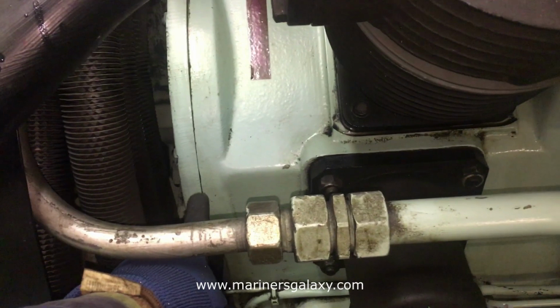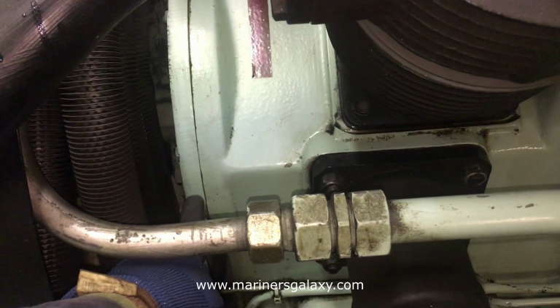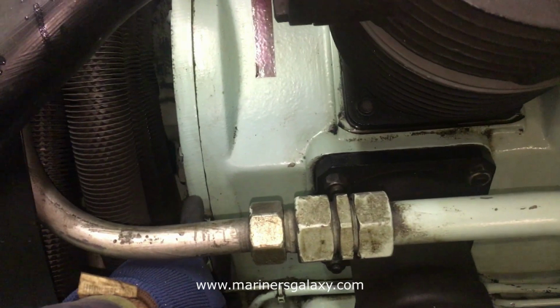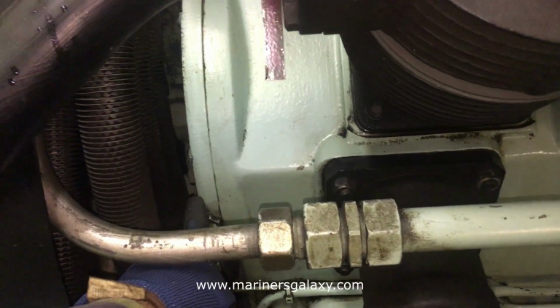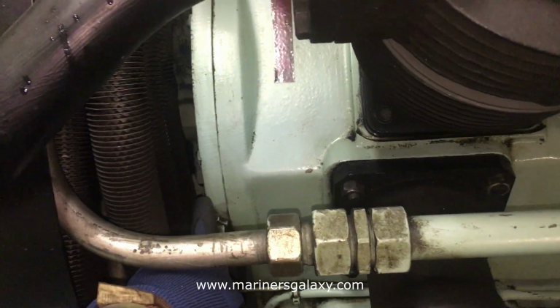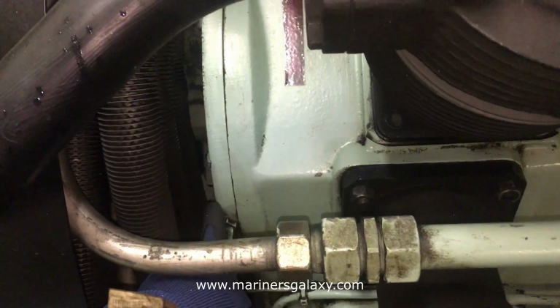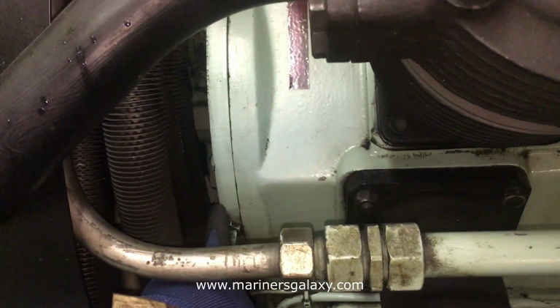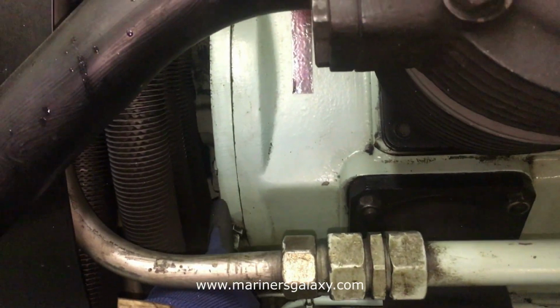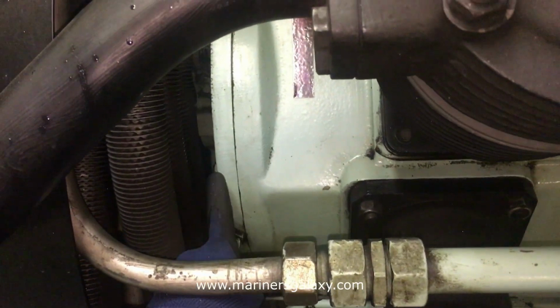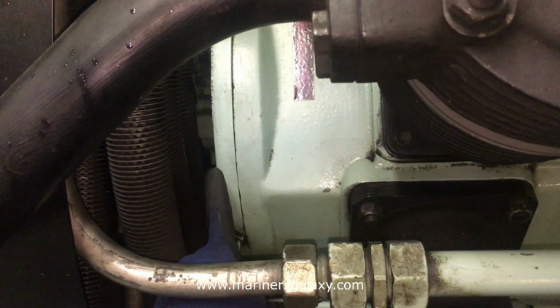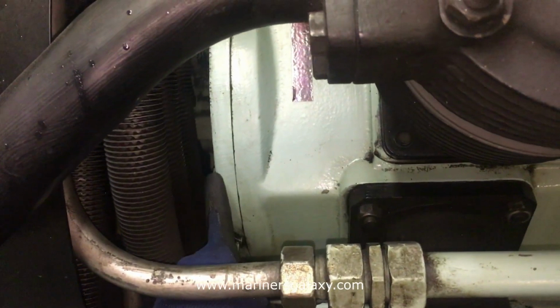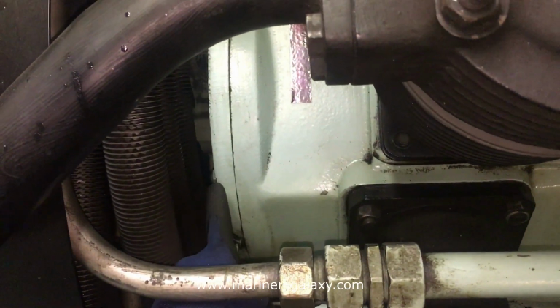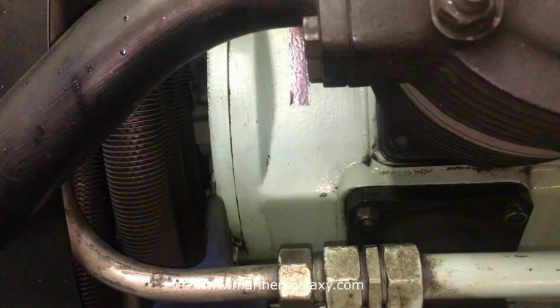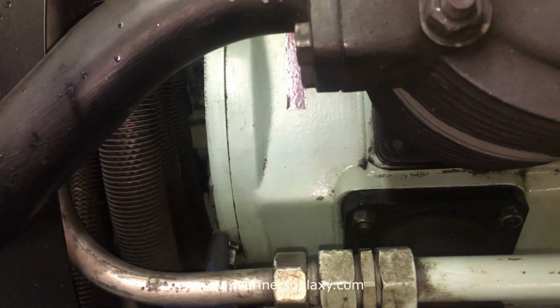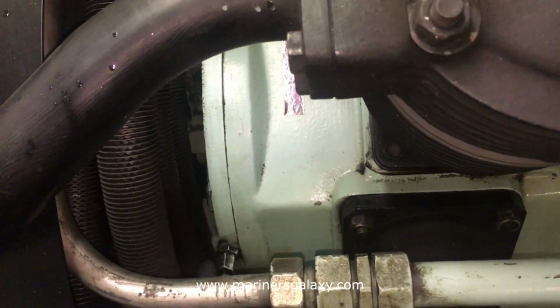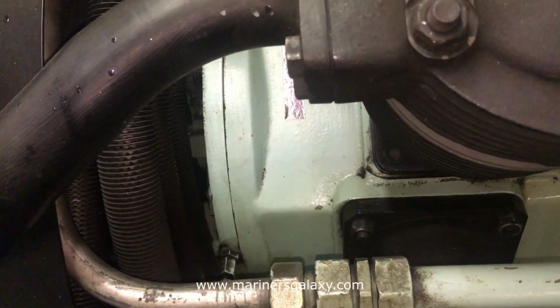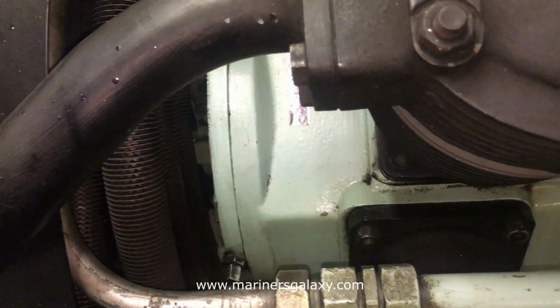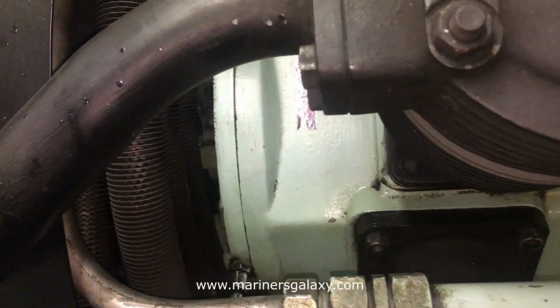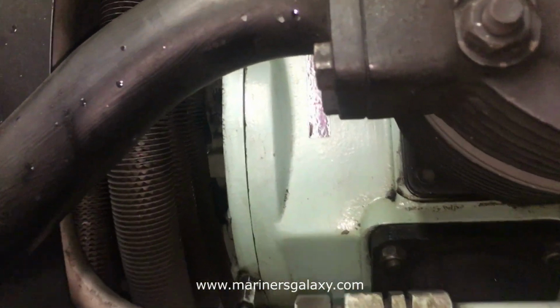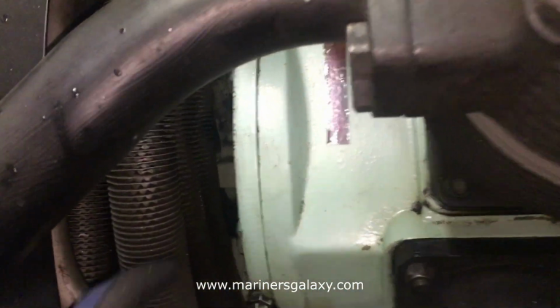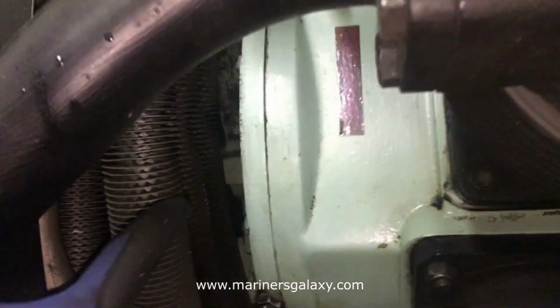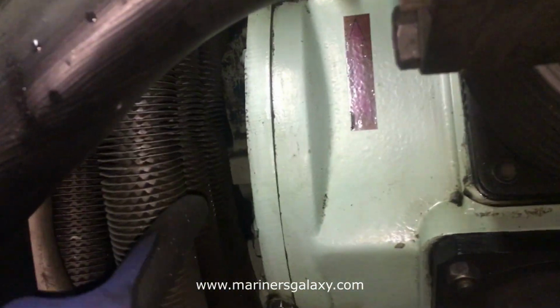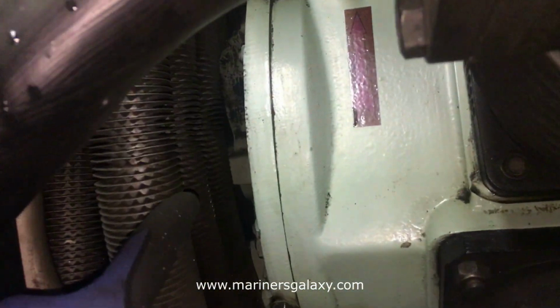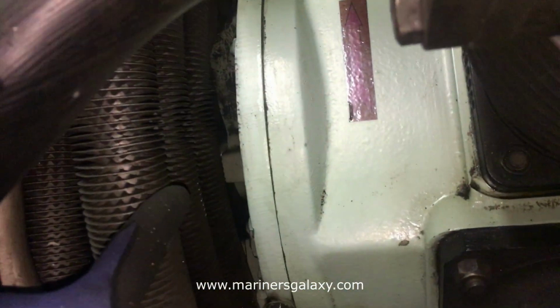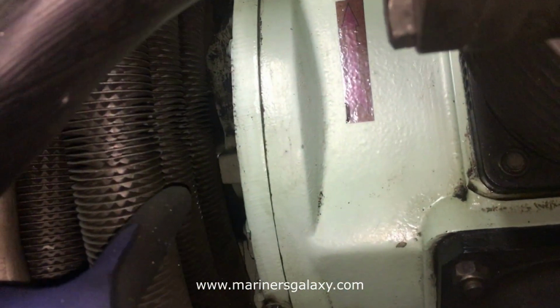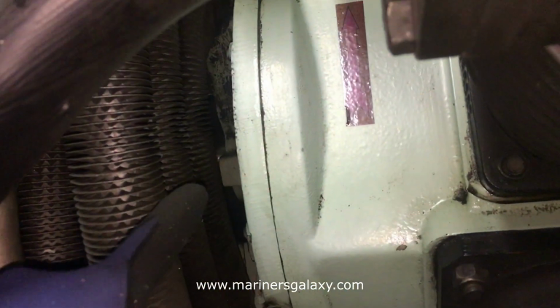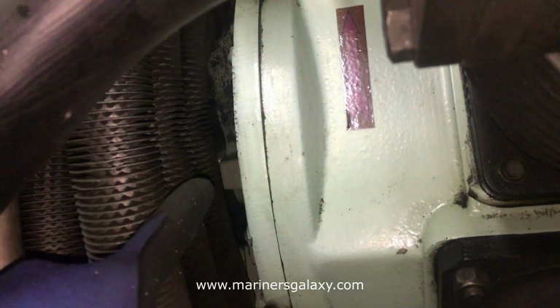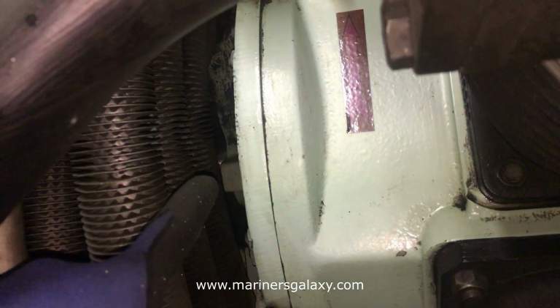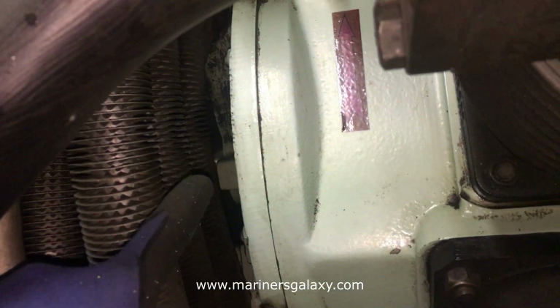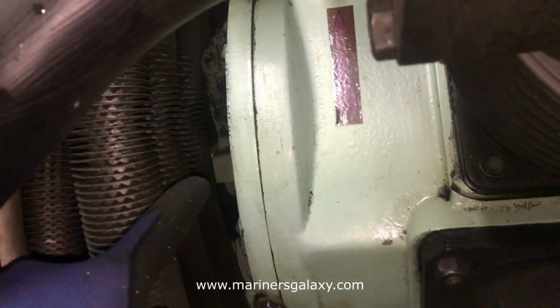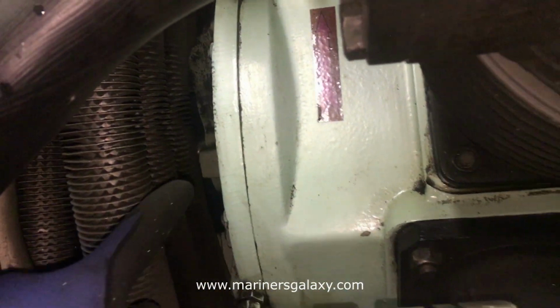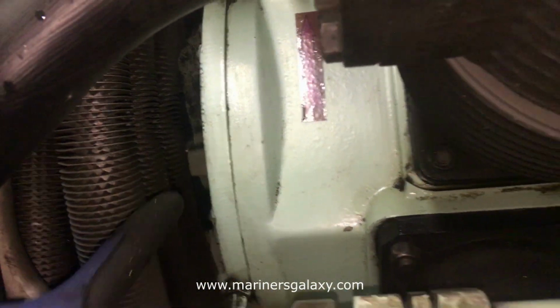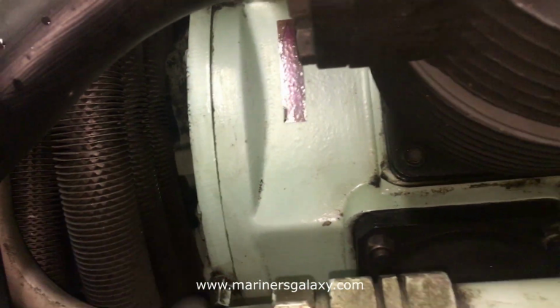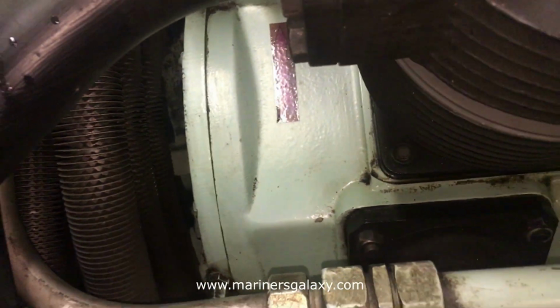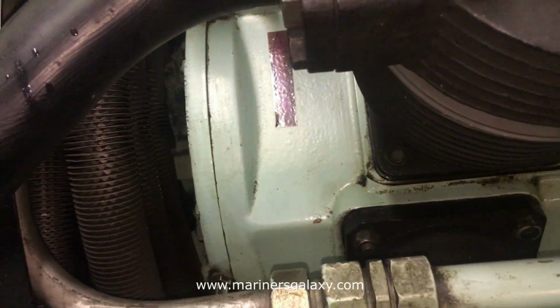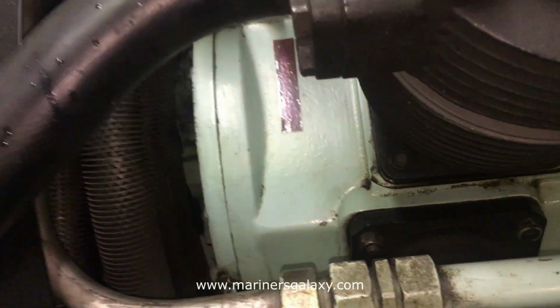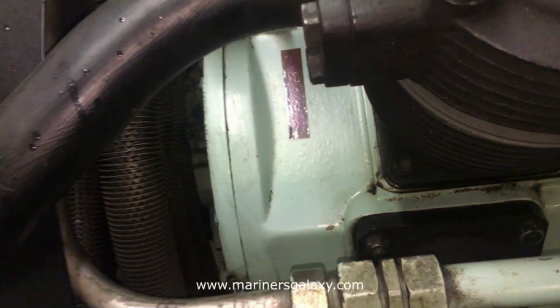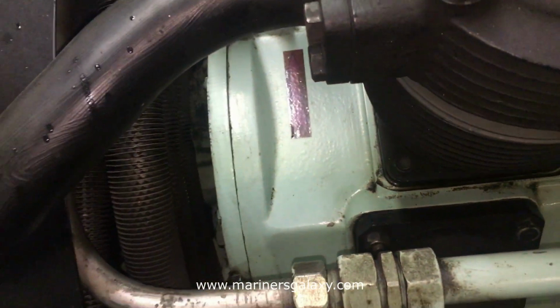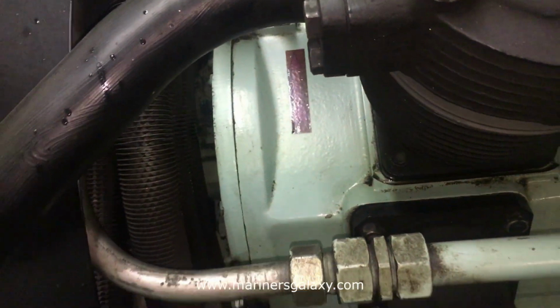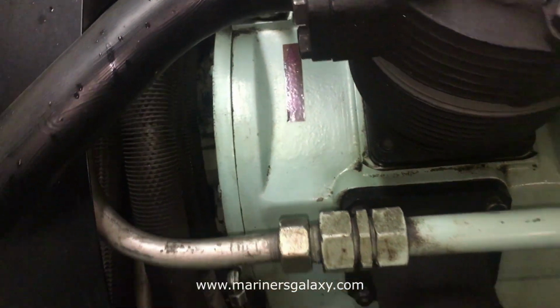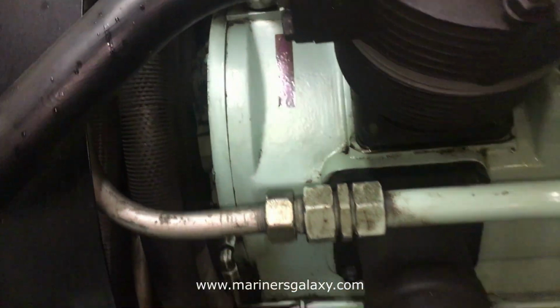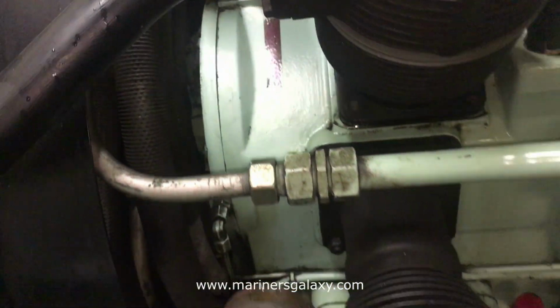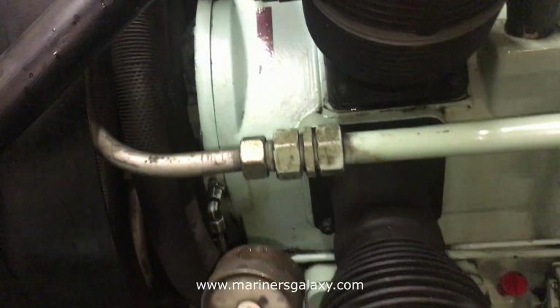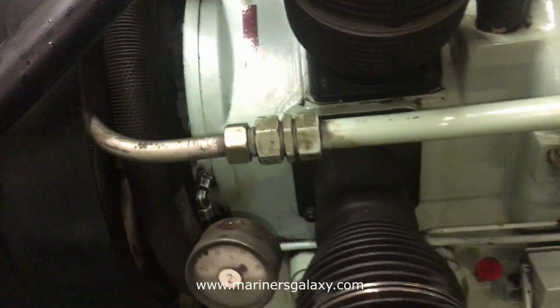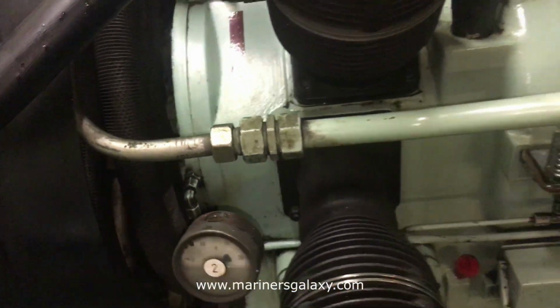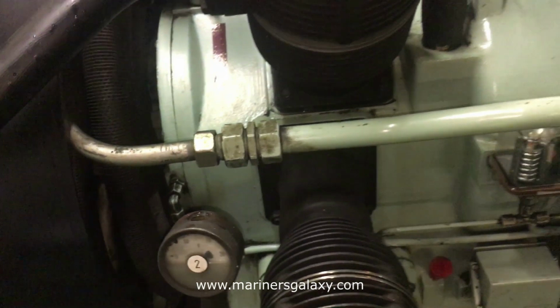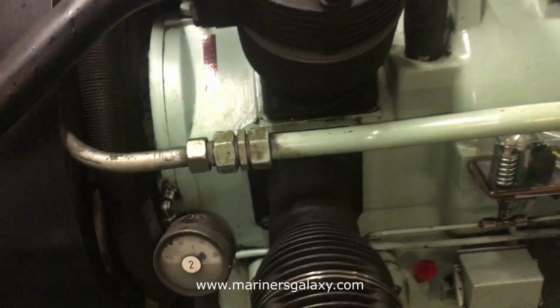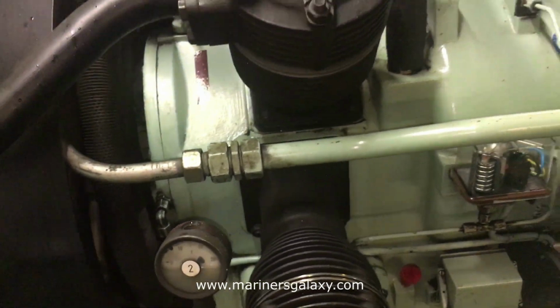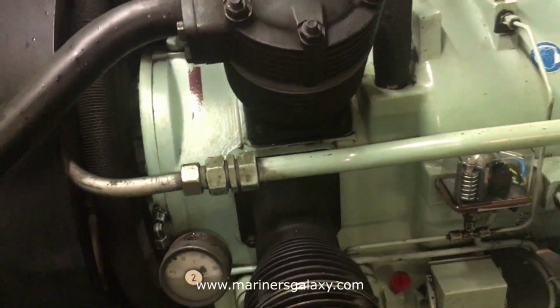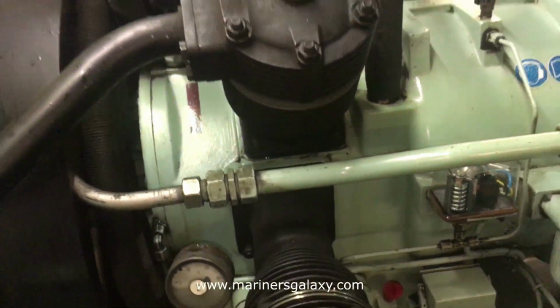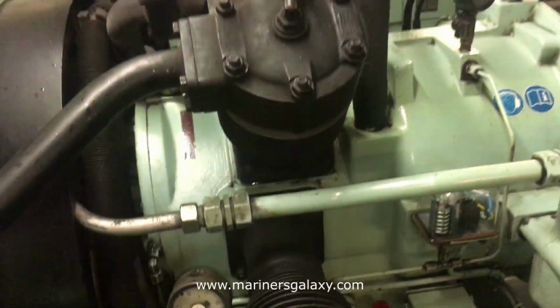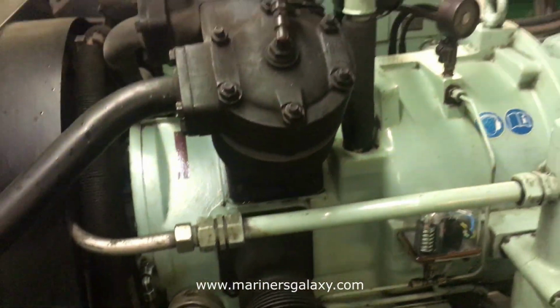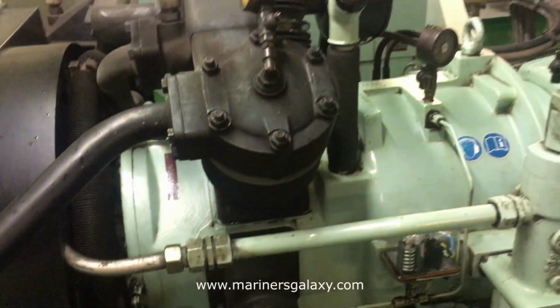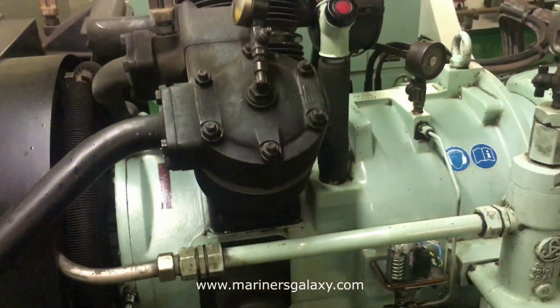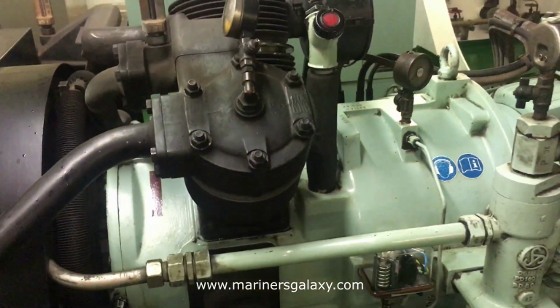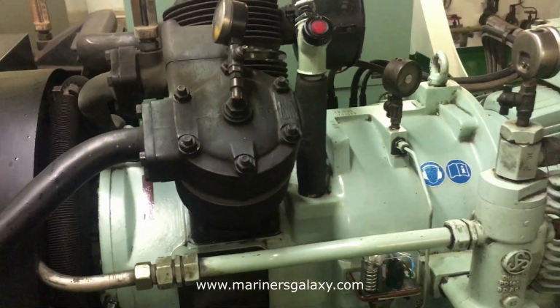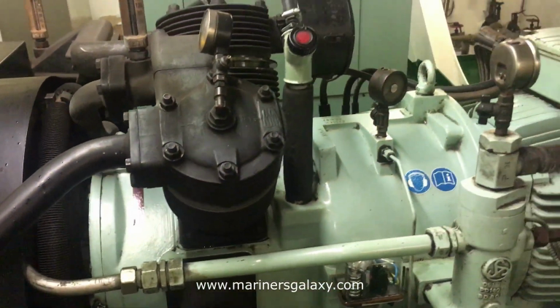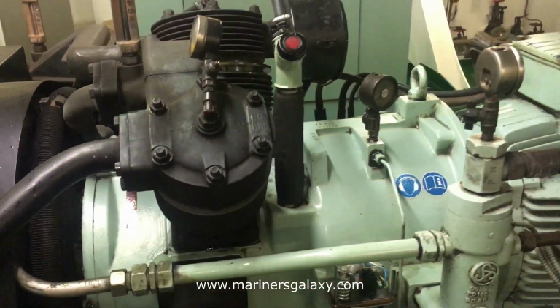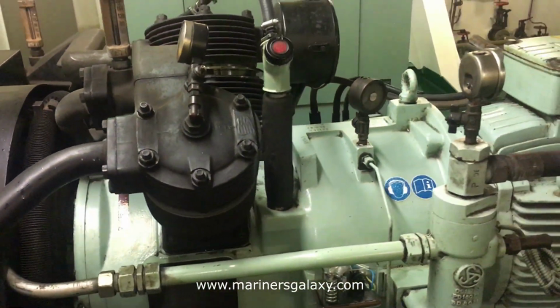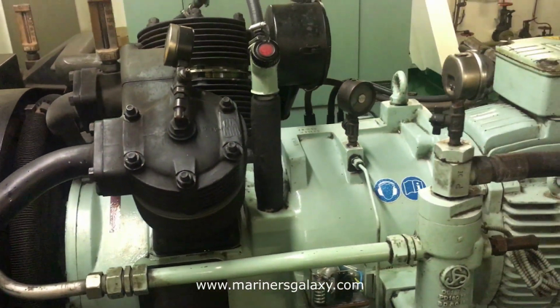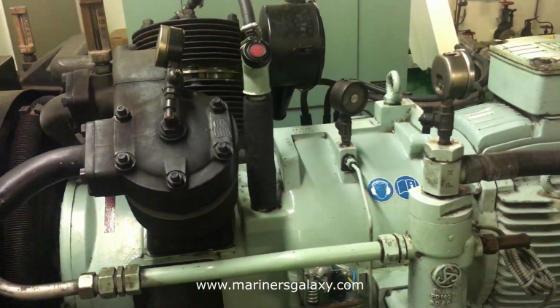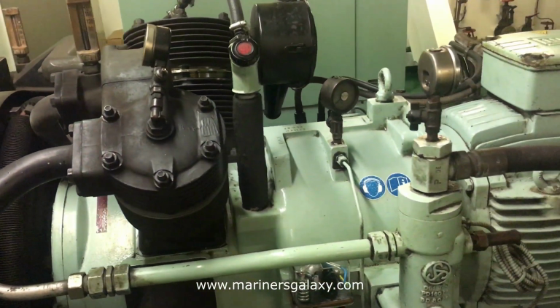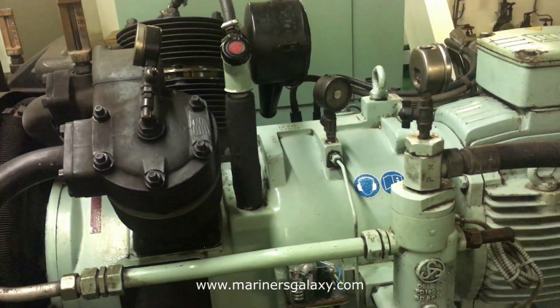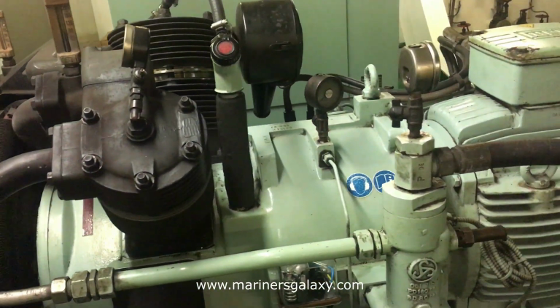Here is the oil pump for the compressor, which lubricates all the pistons.